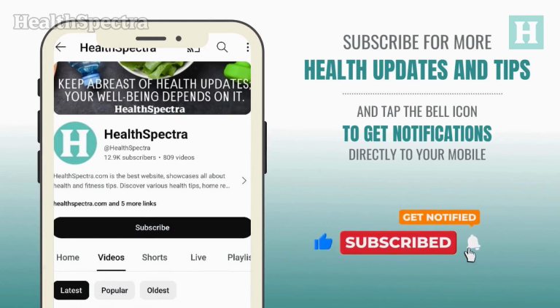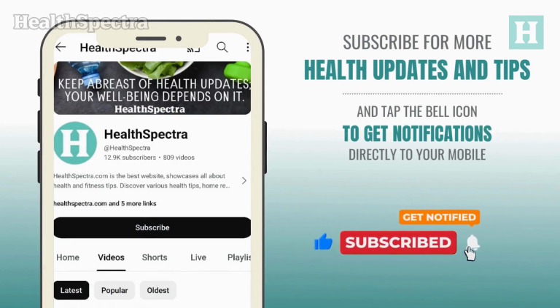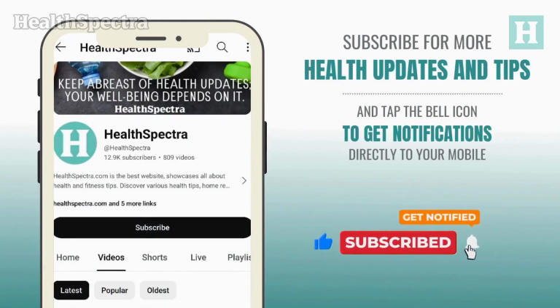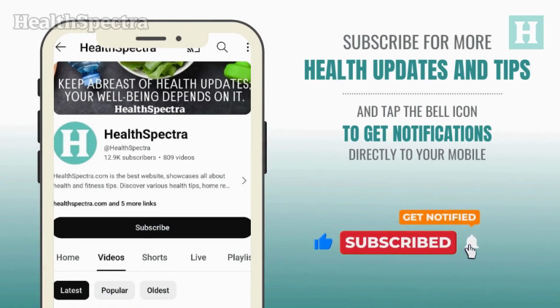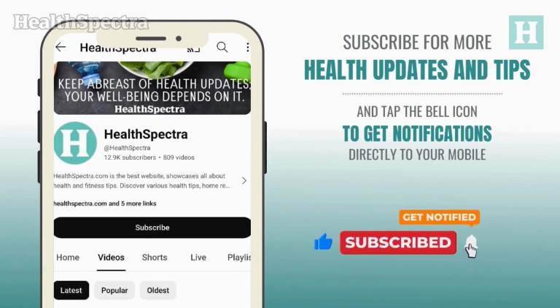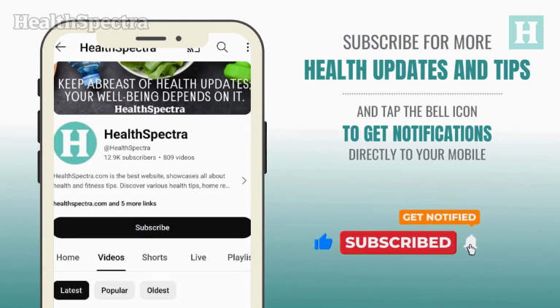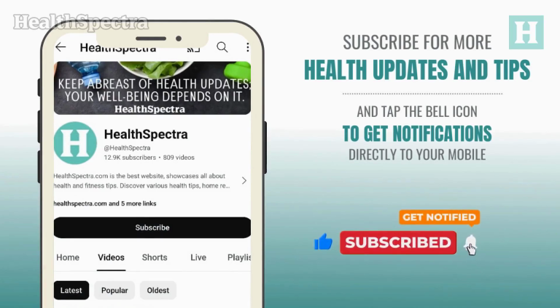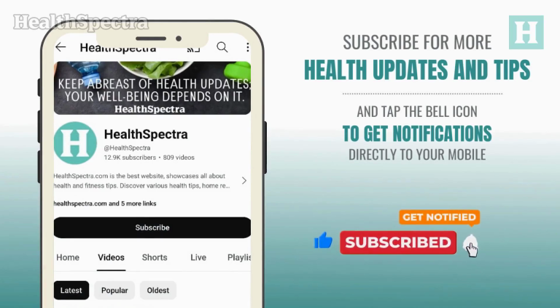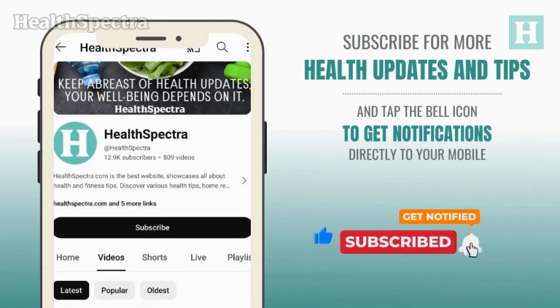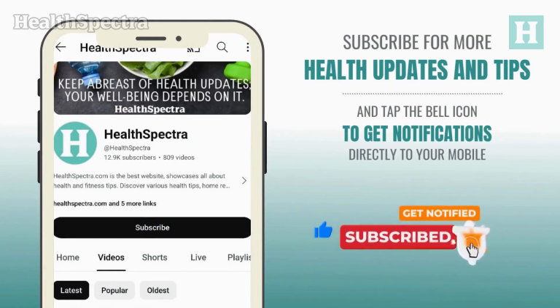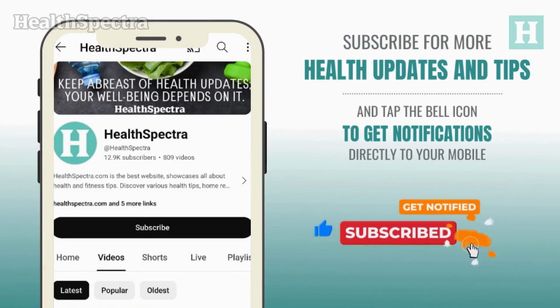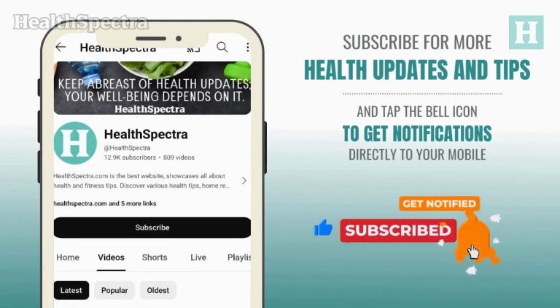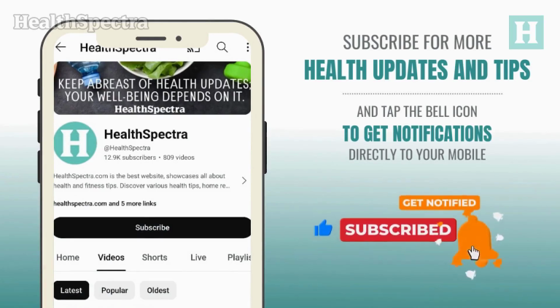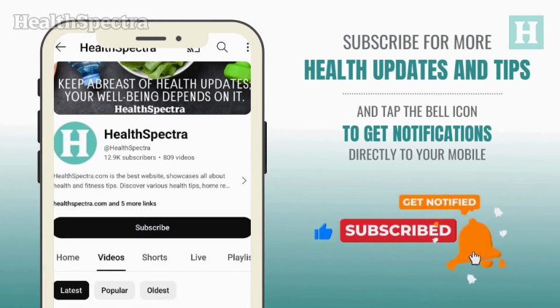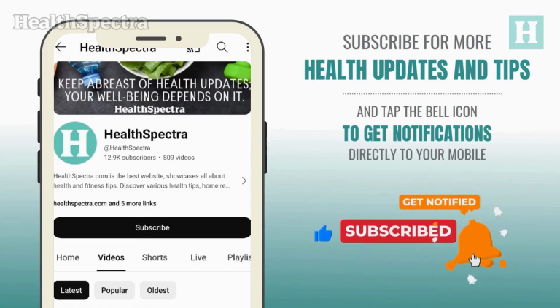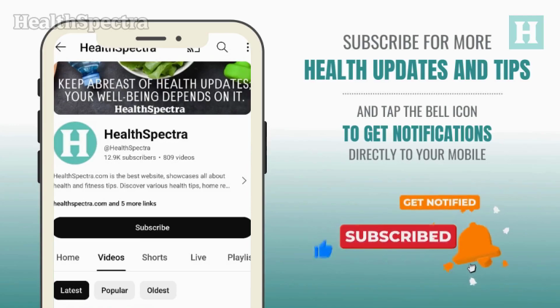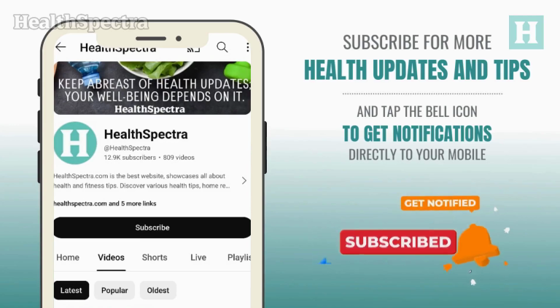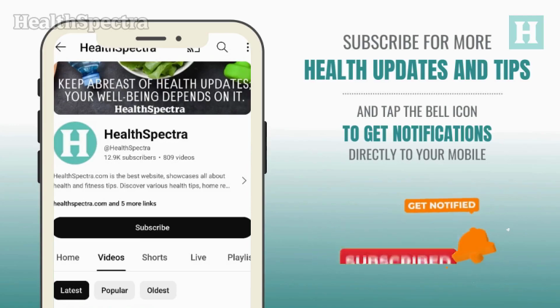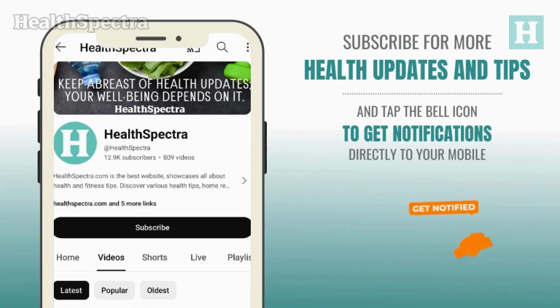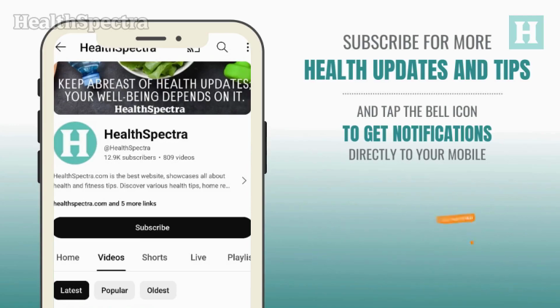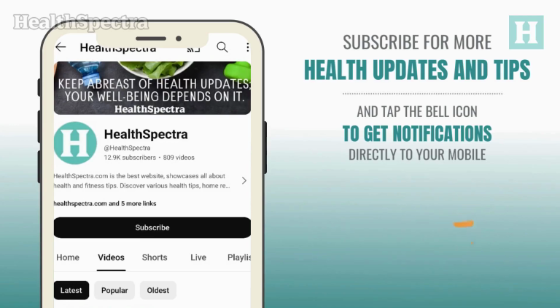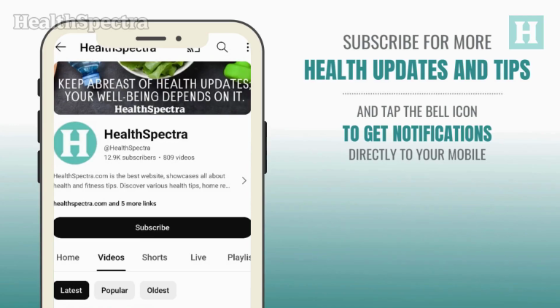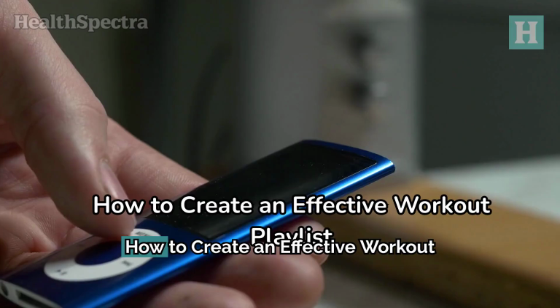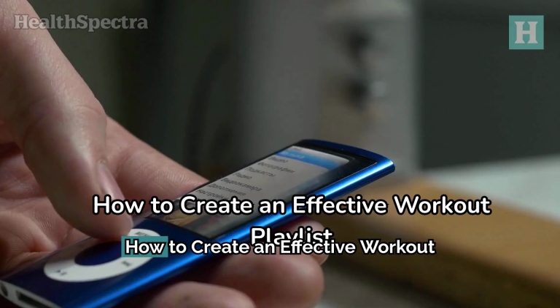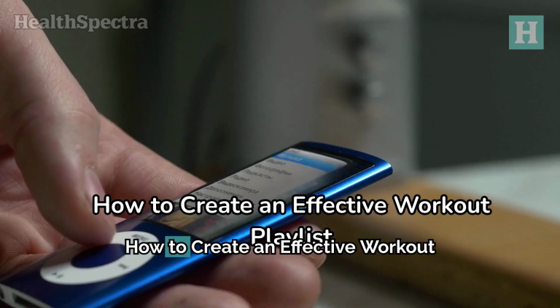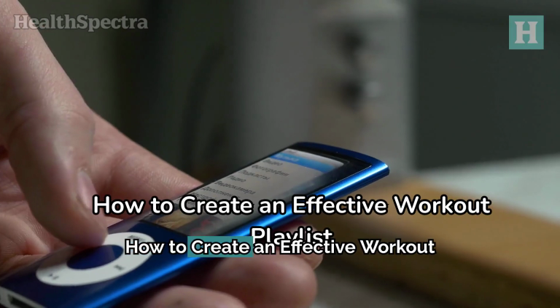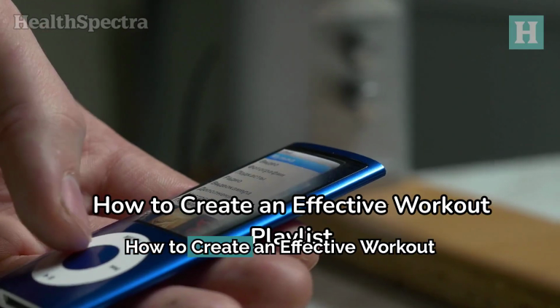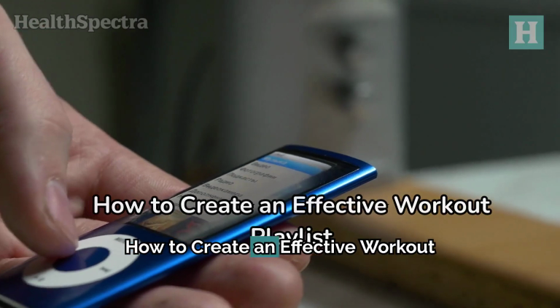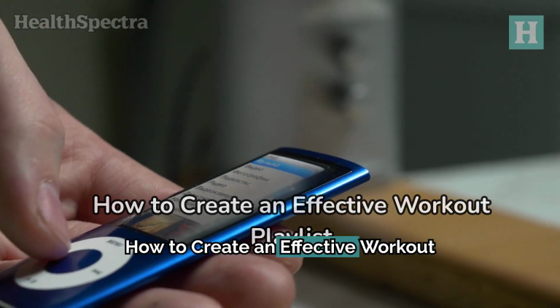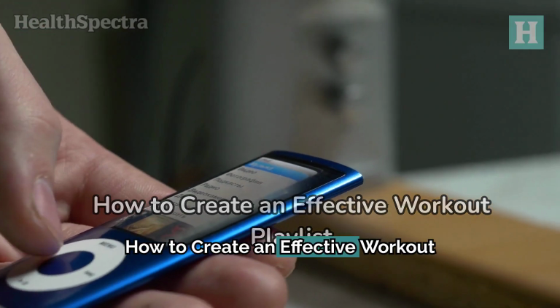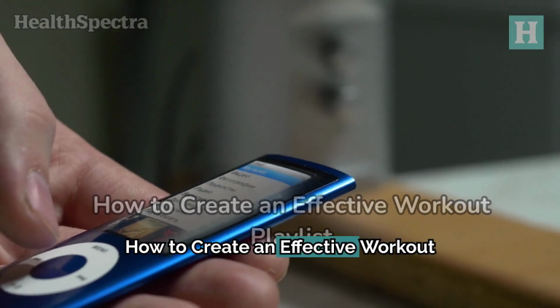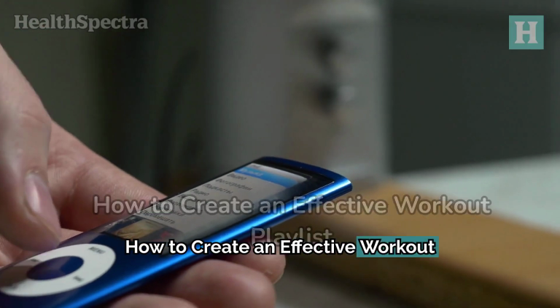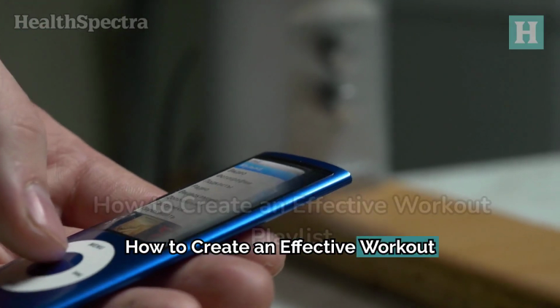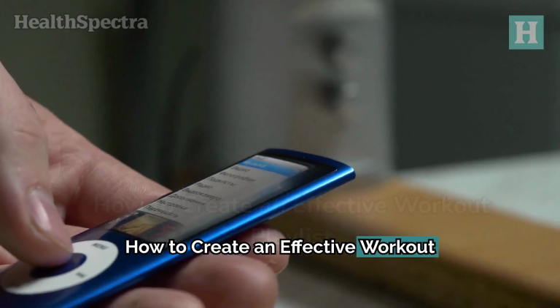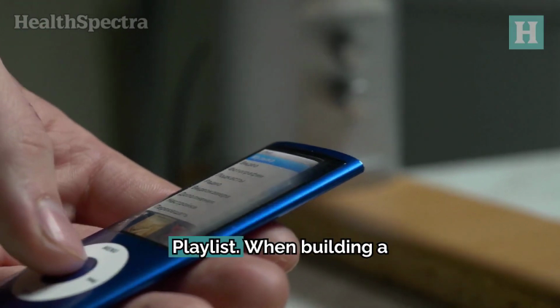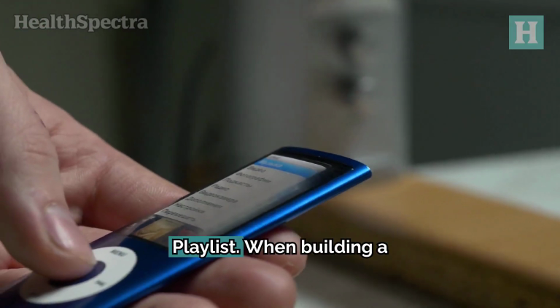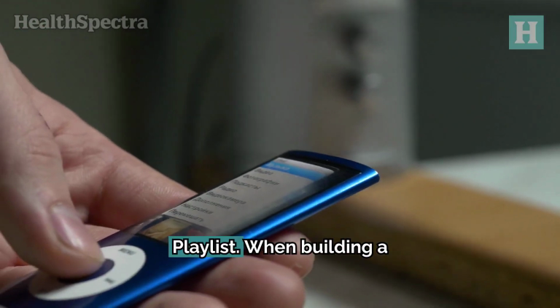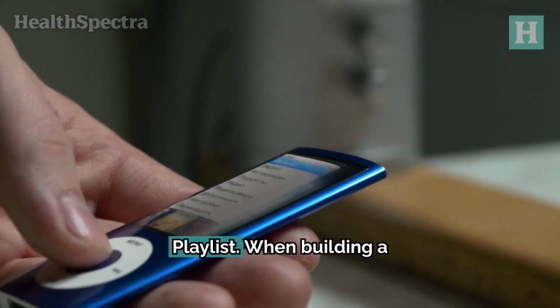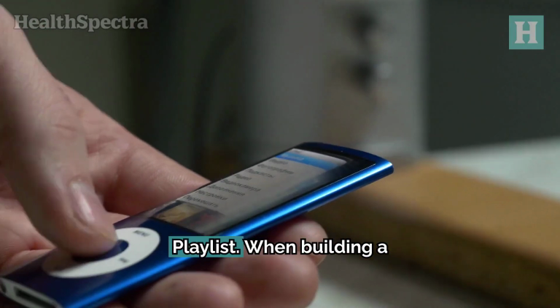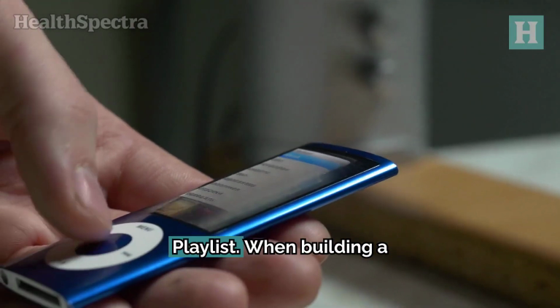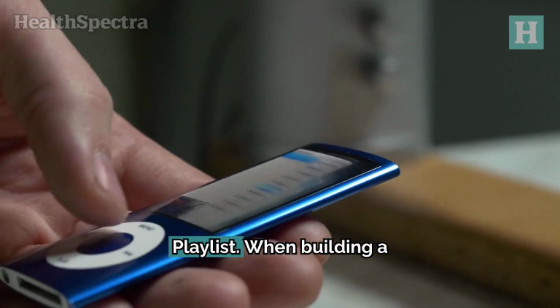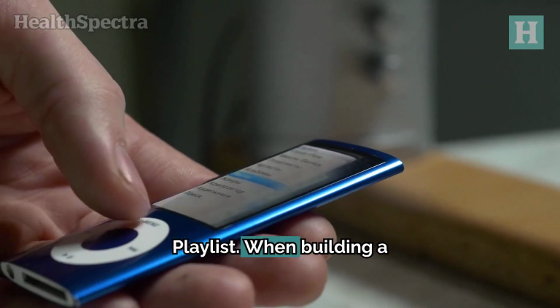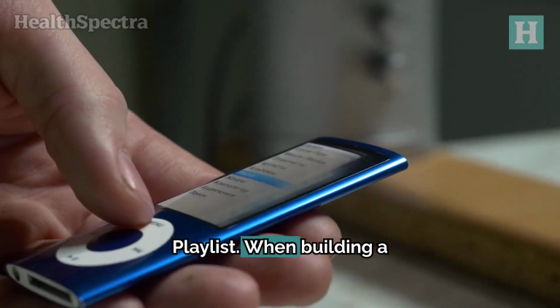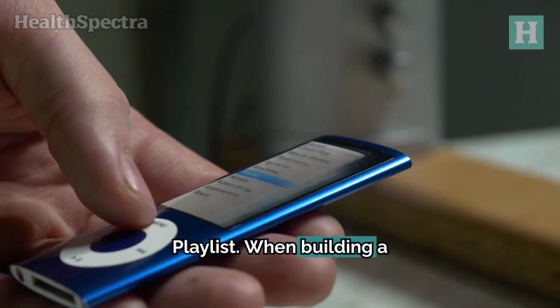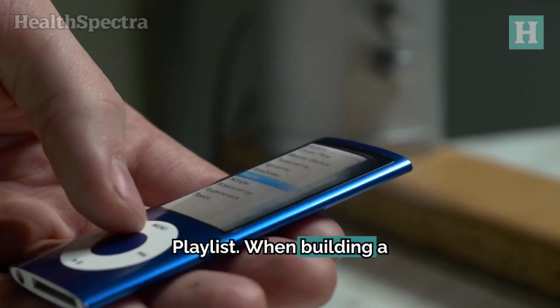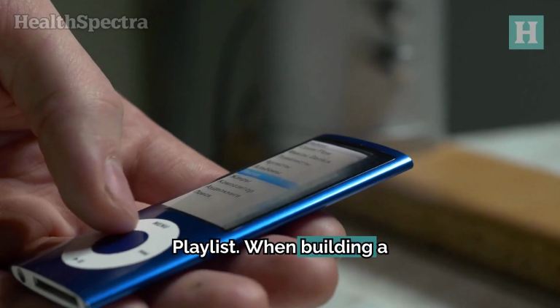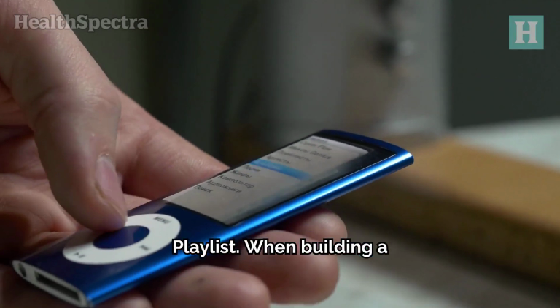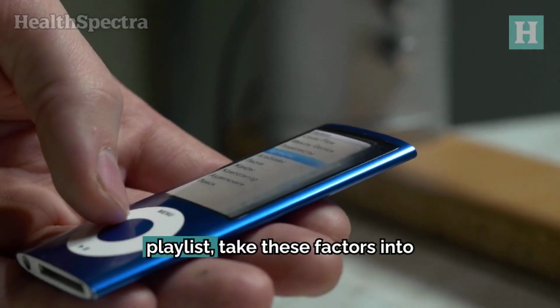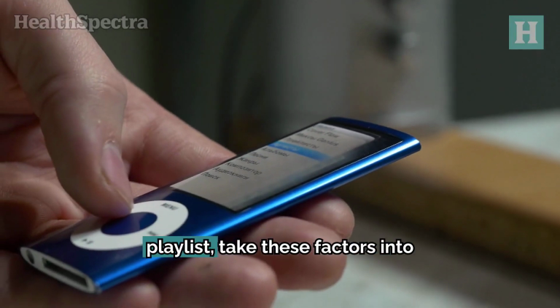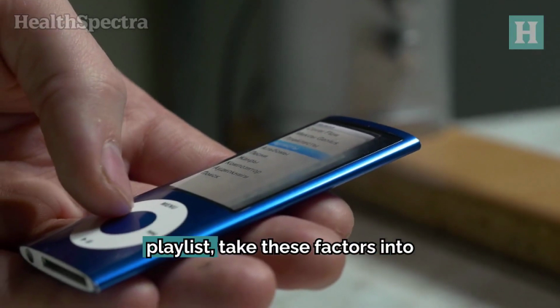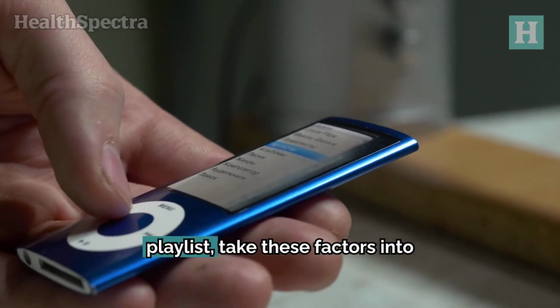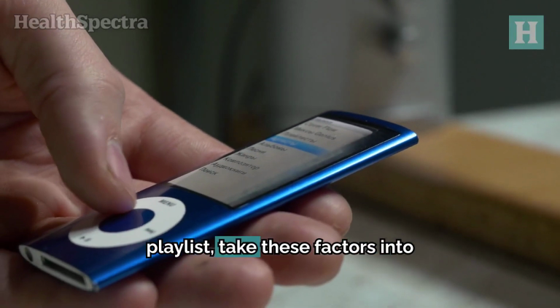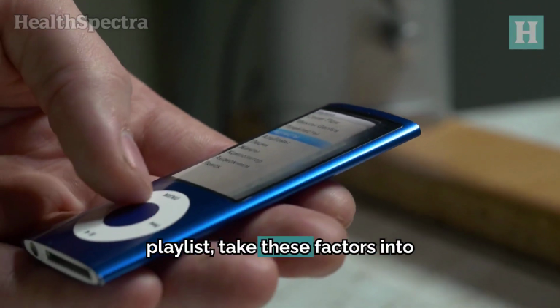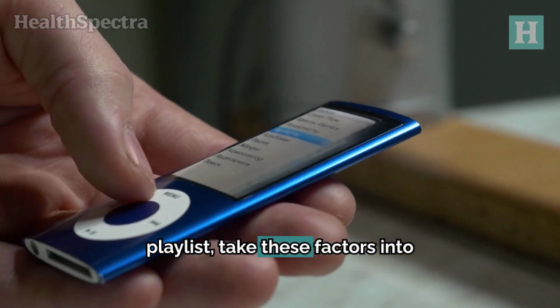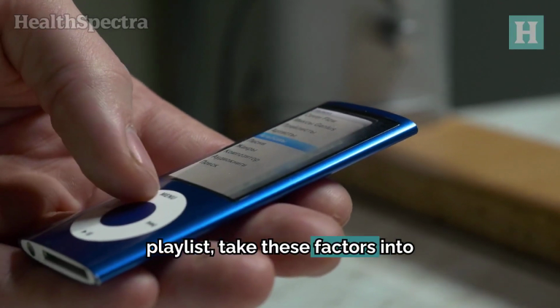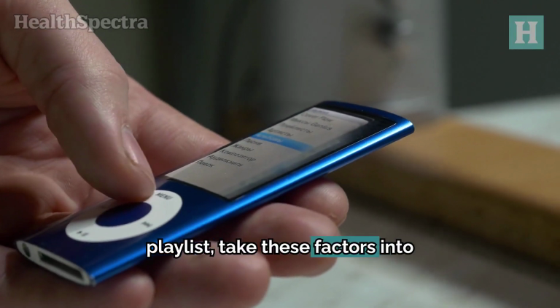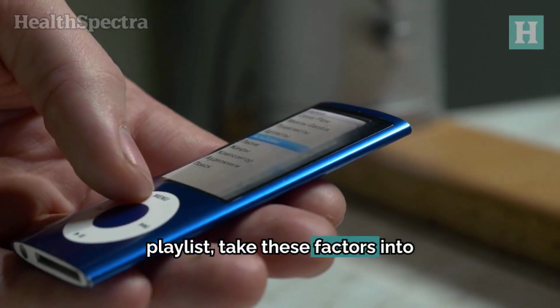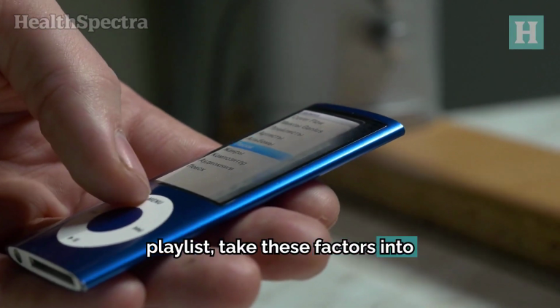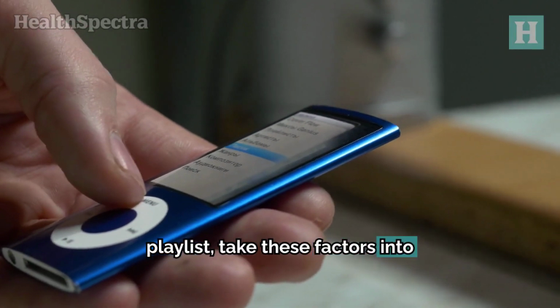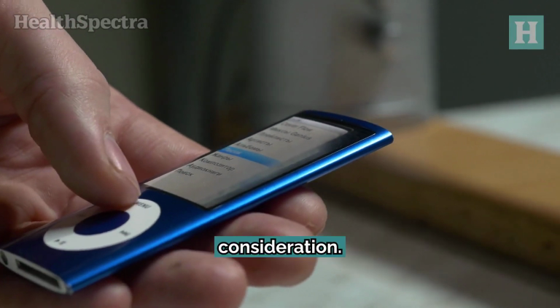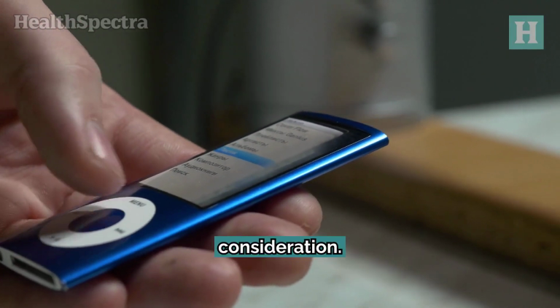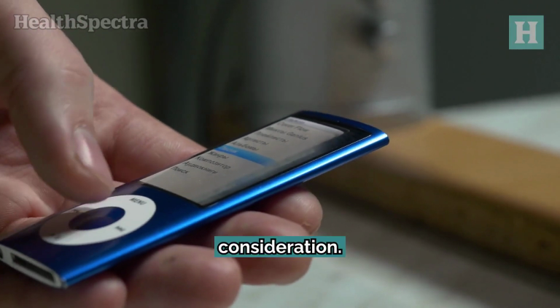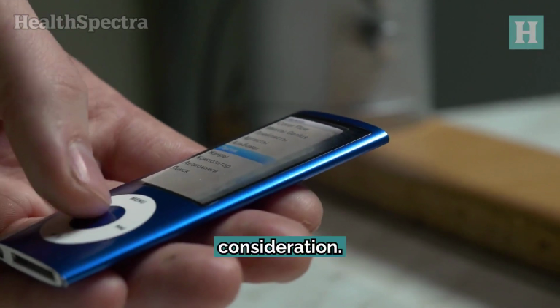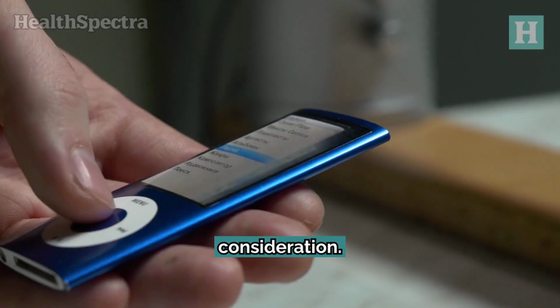Now let's dive back into the video. How to create an effective workout playlist. When building a playlist, take these factors into consideration.